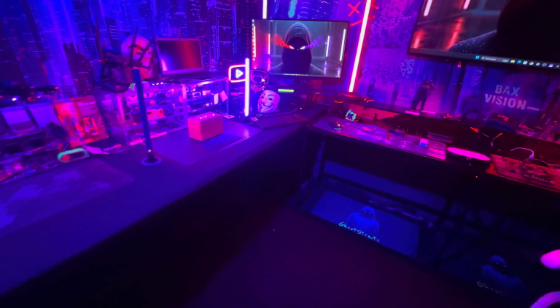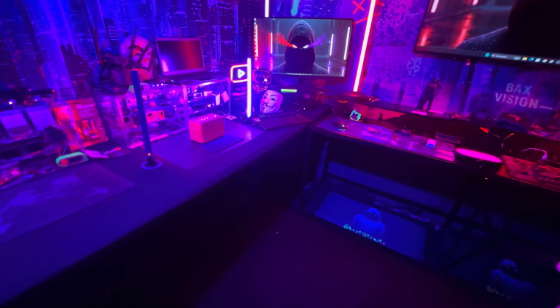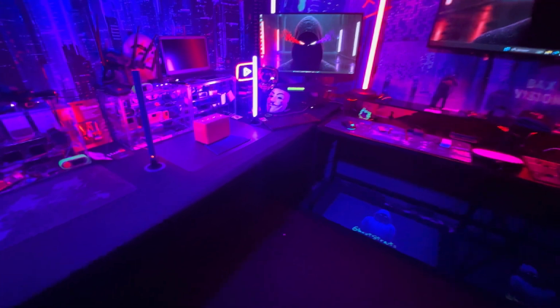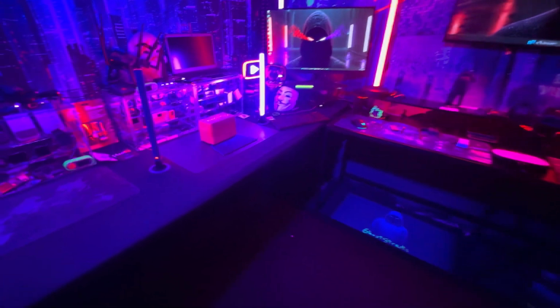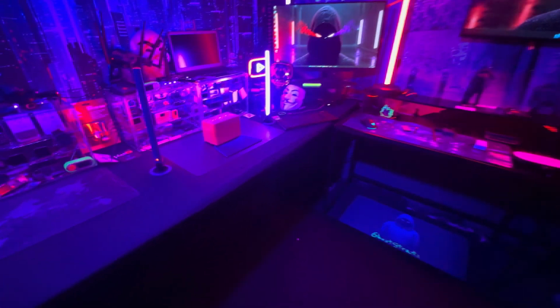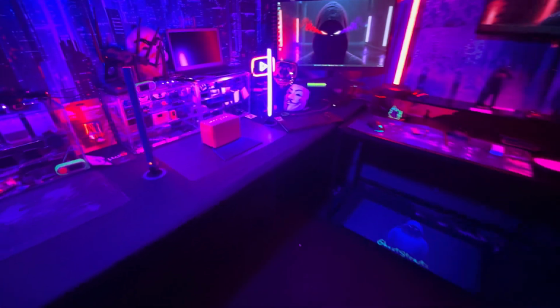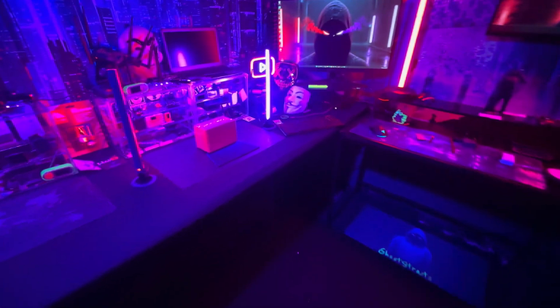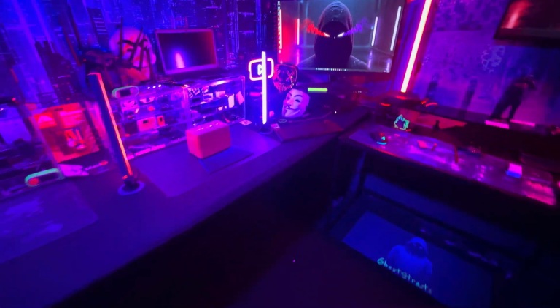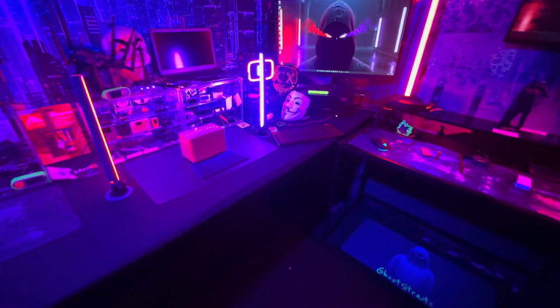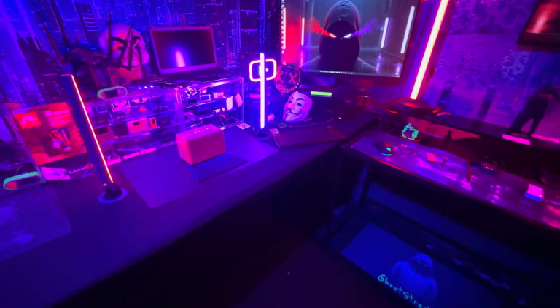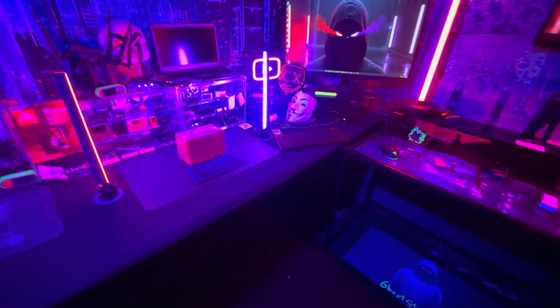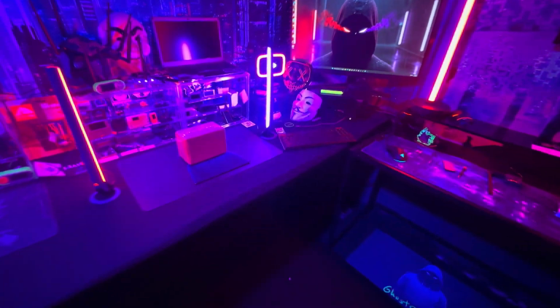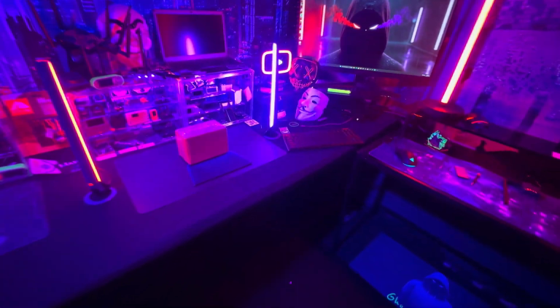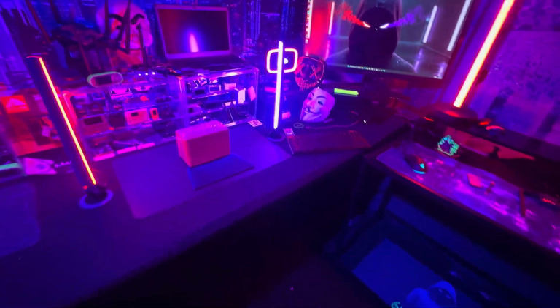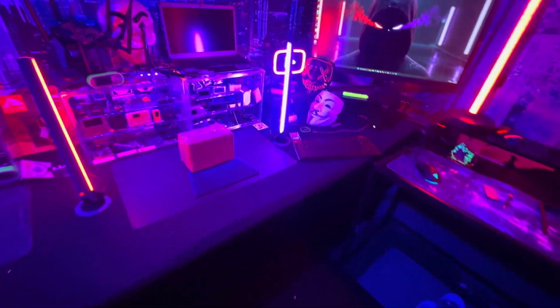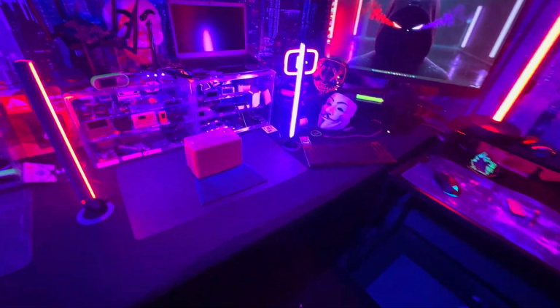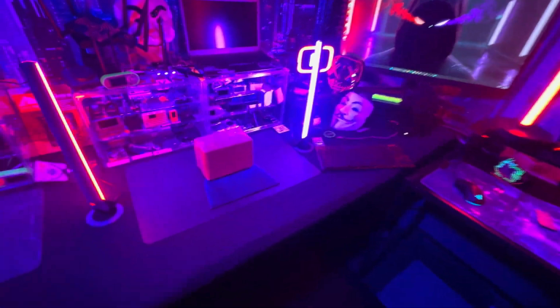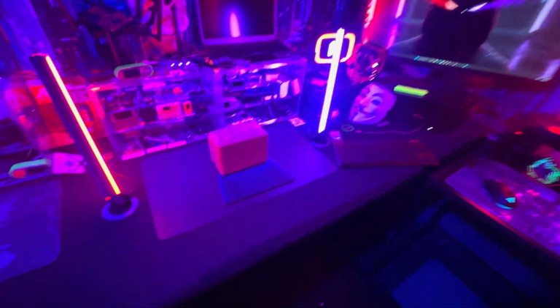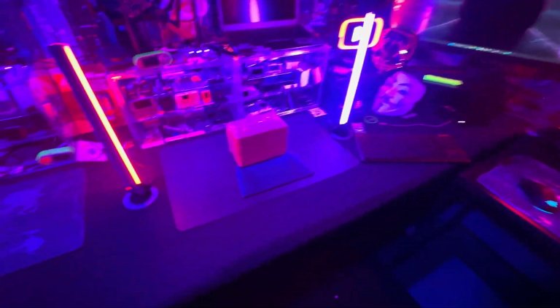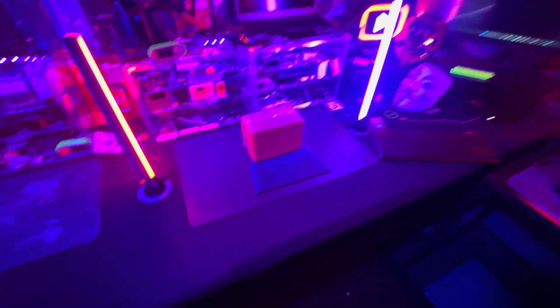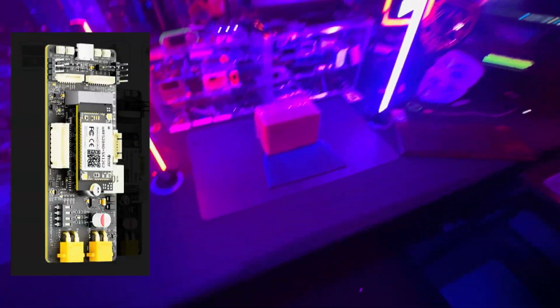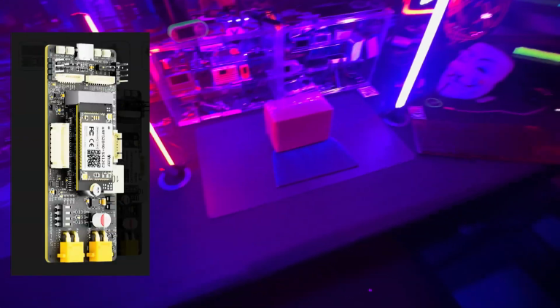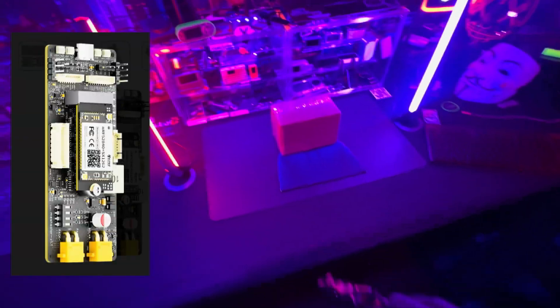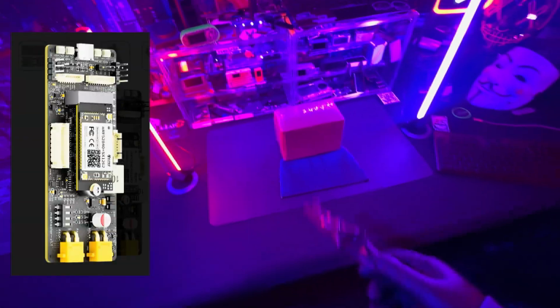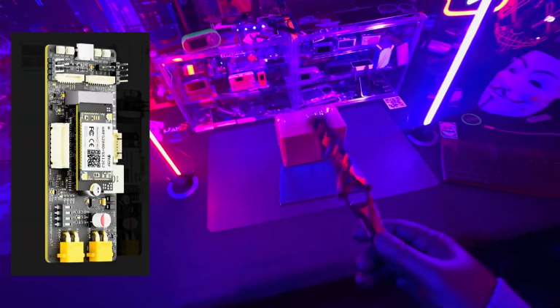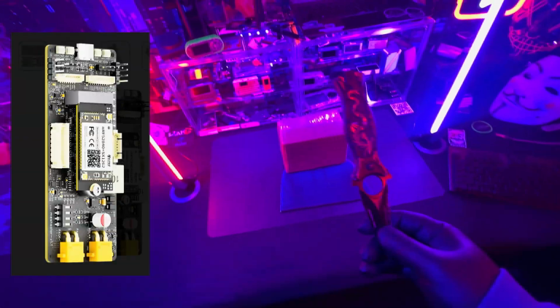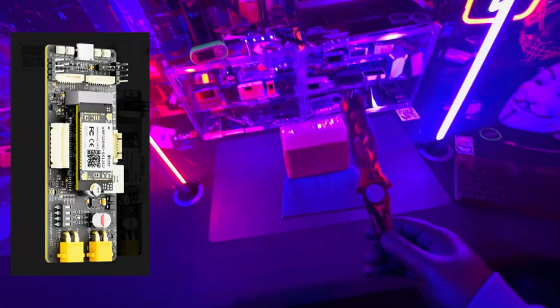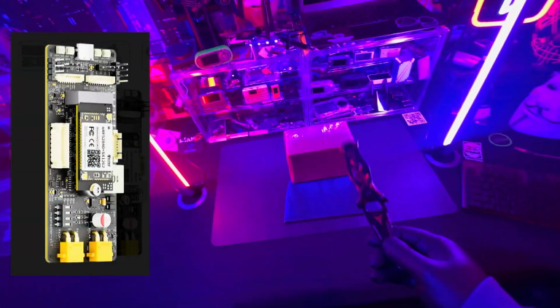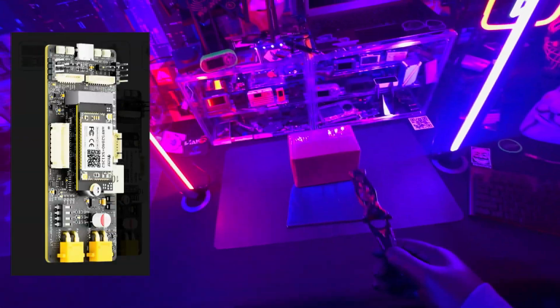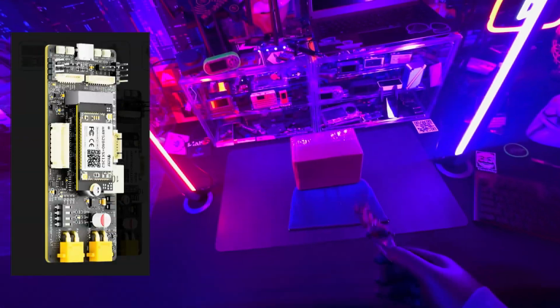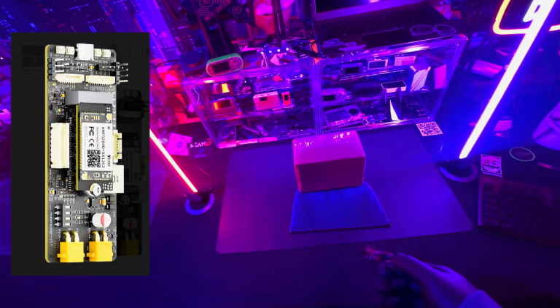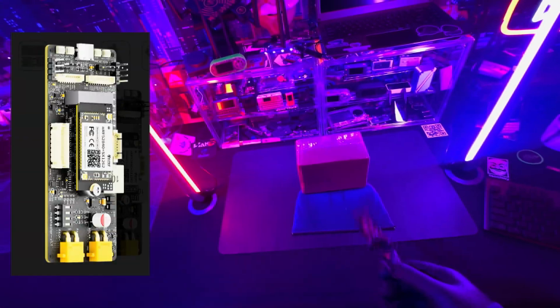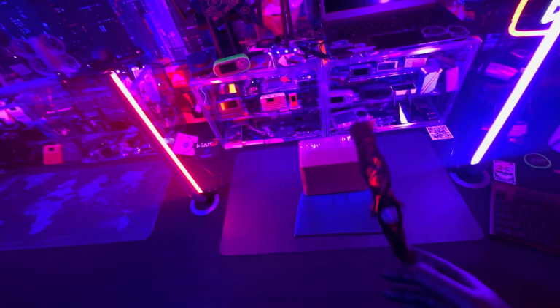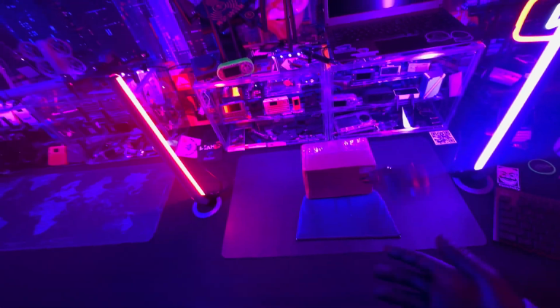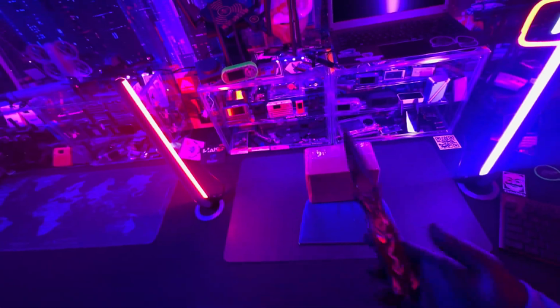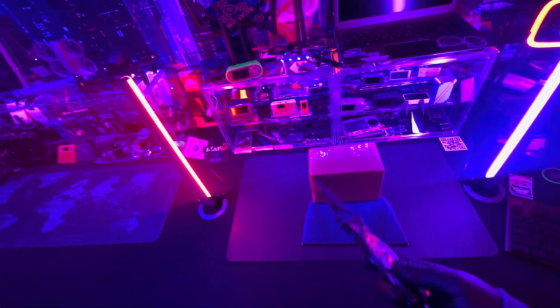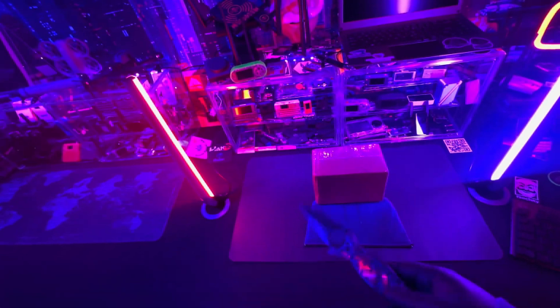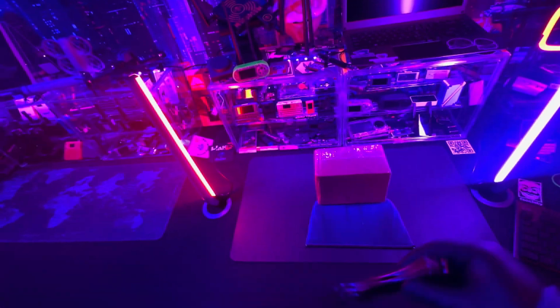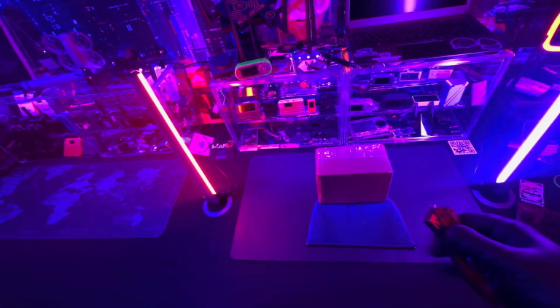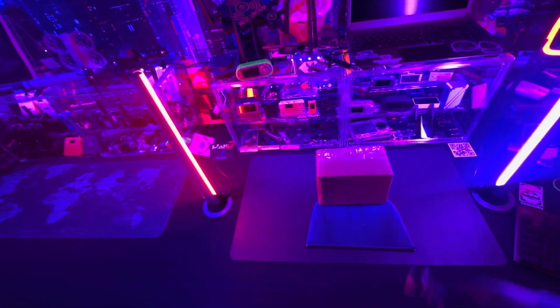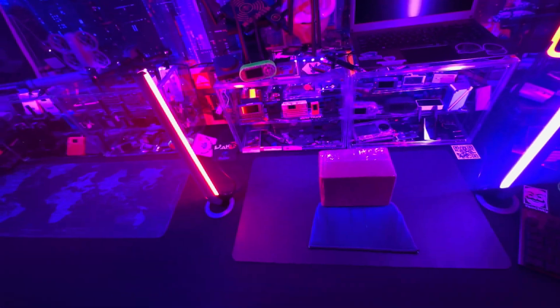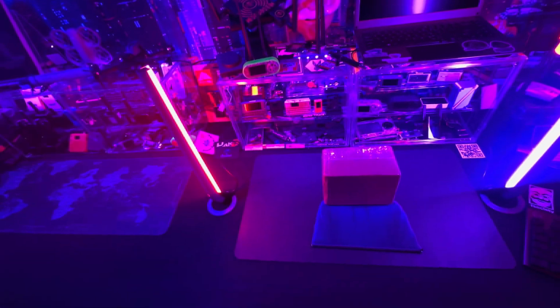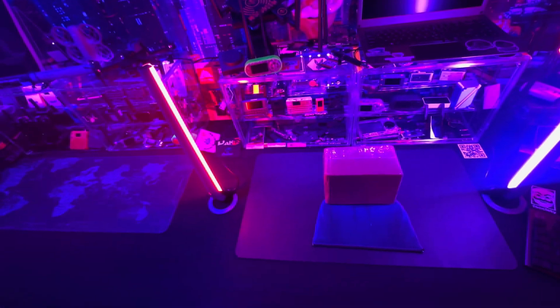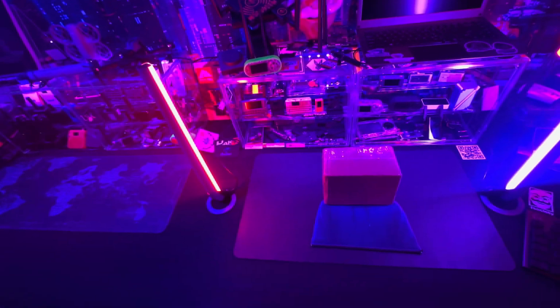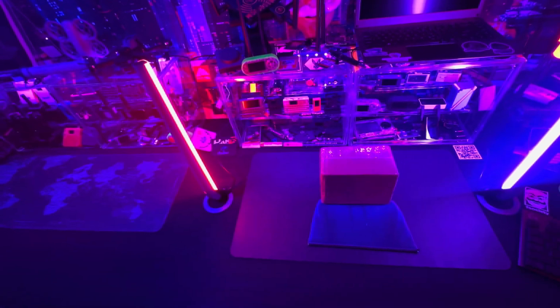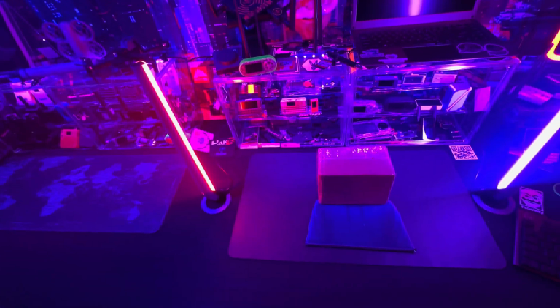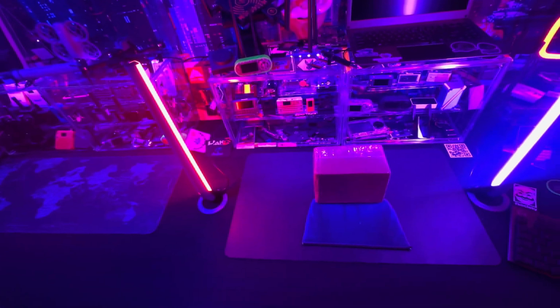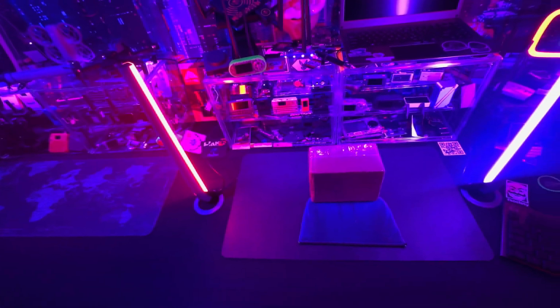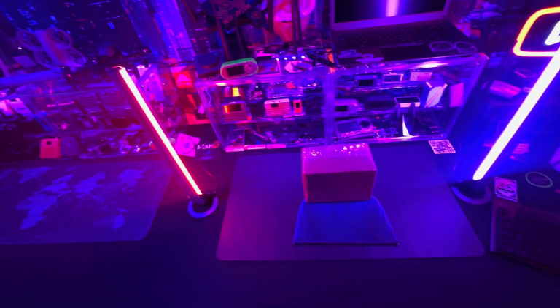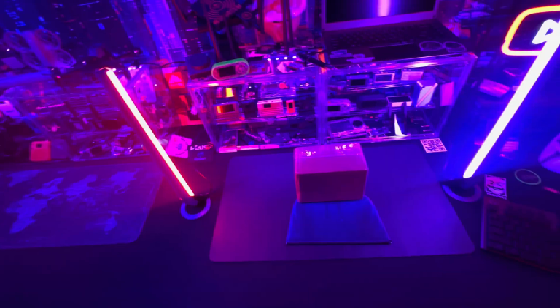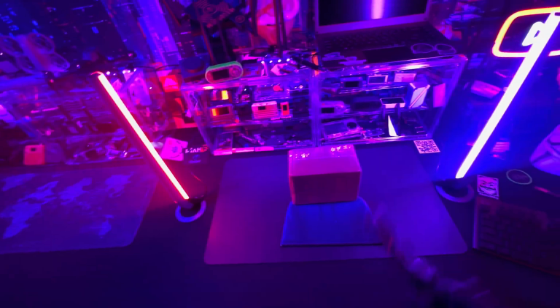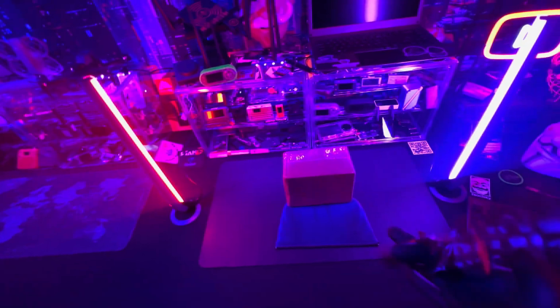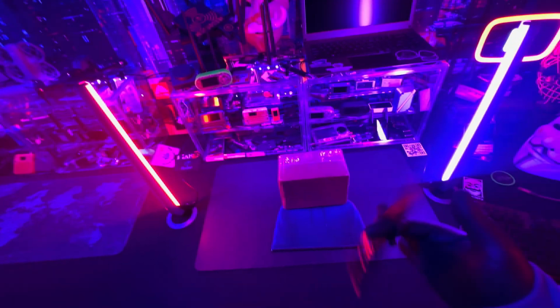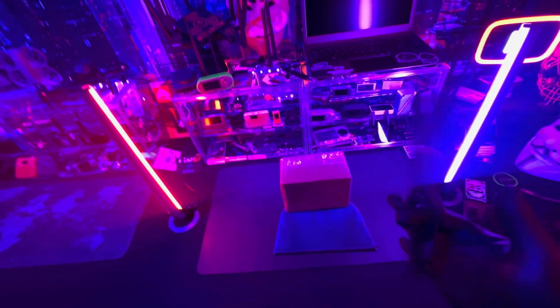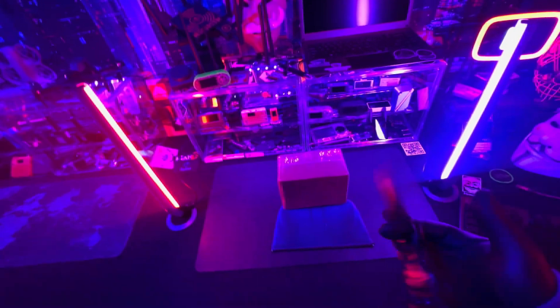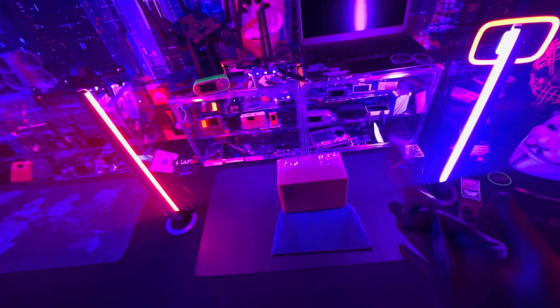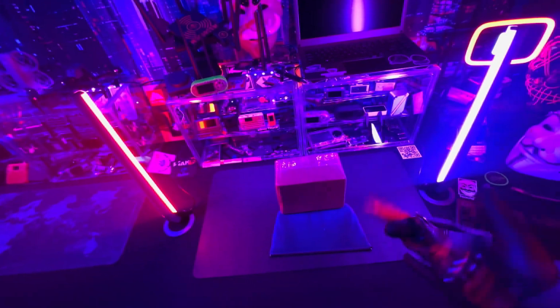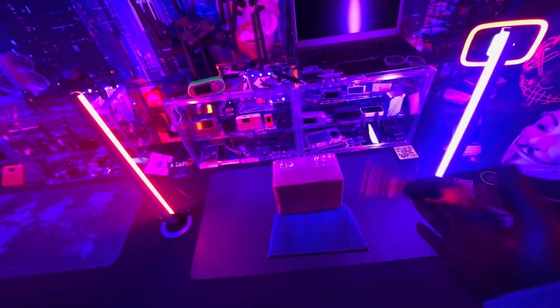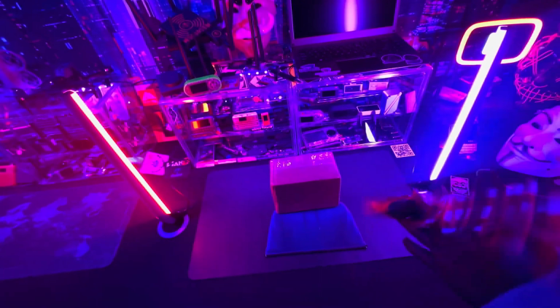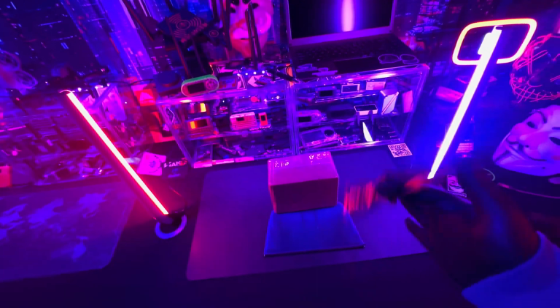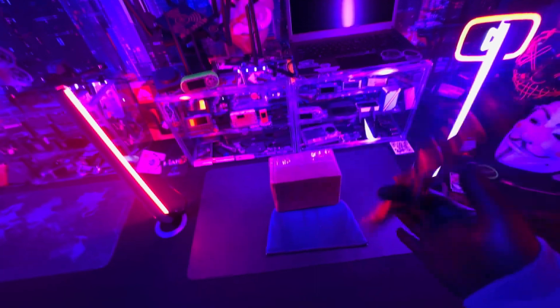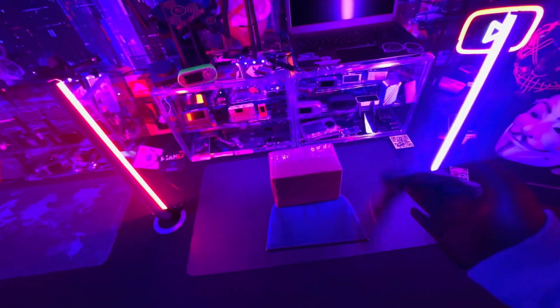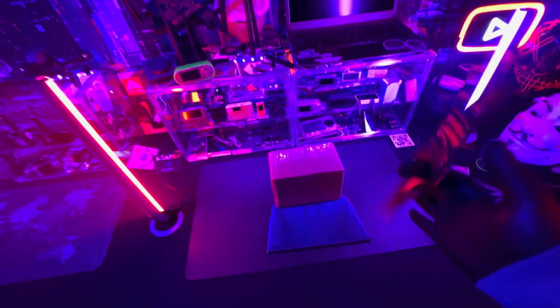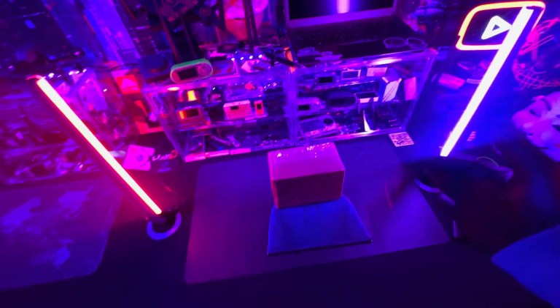In this video, we're going to be unboxing the Mesh Solar by Heltec. After we unbox this, we'll talk about some of the cool projects you can do with this thing.